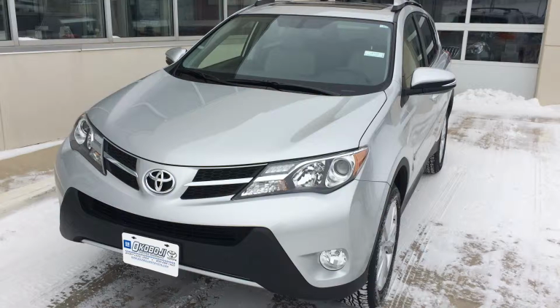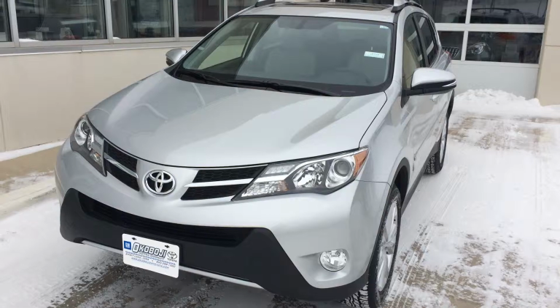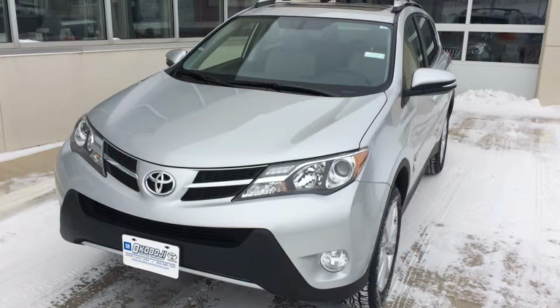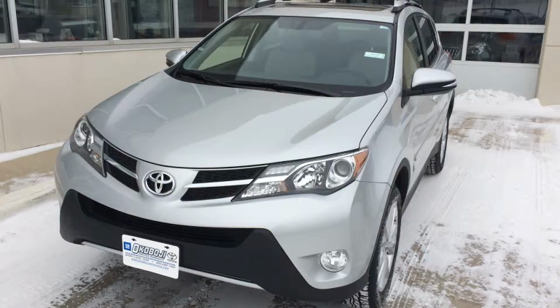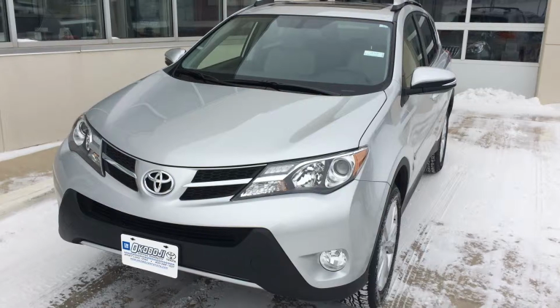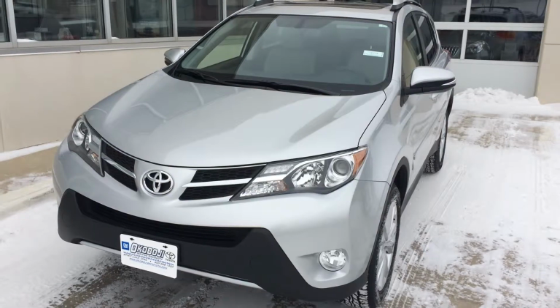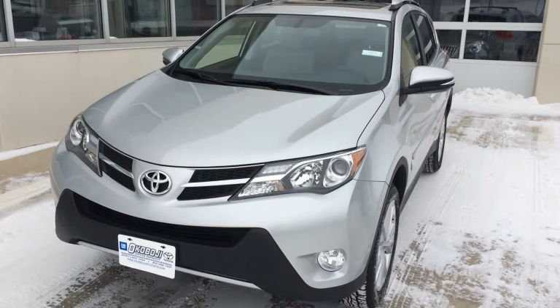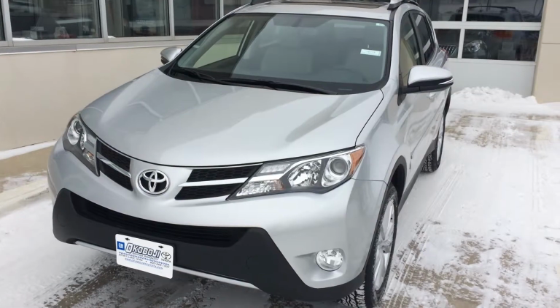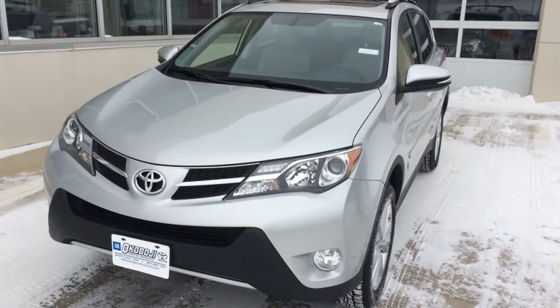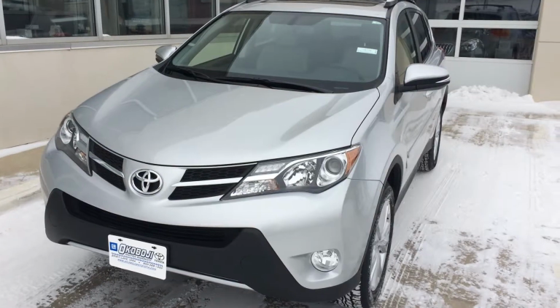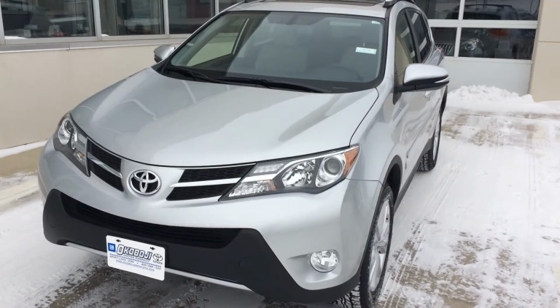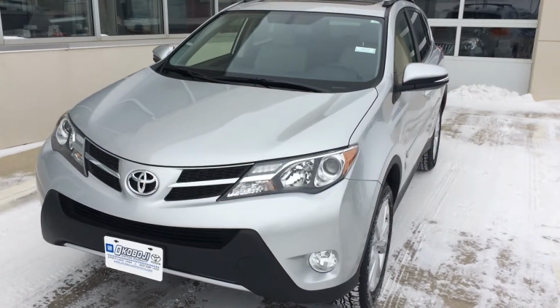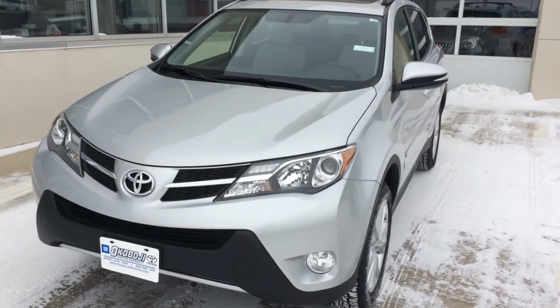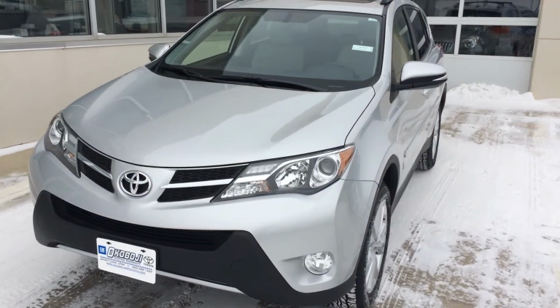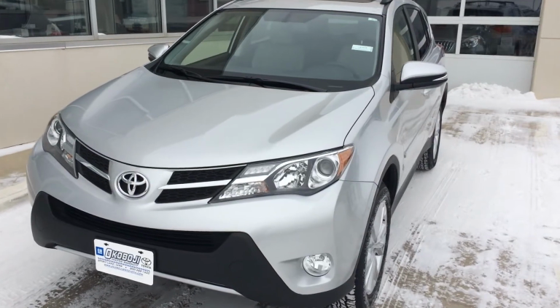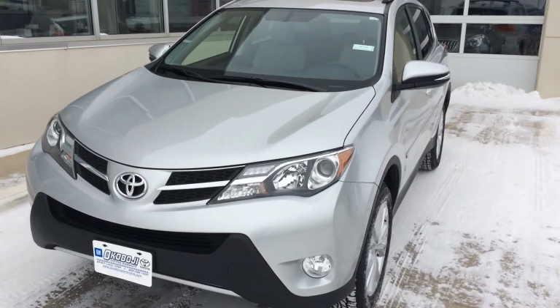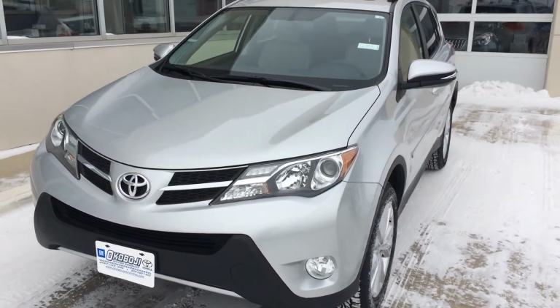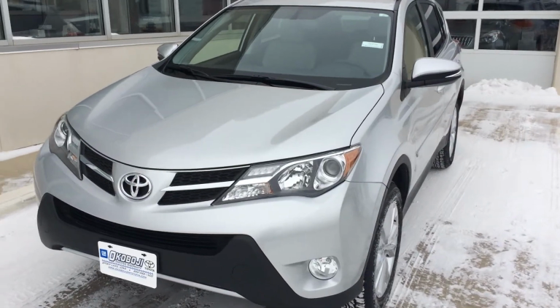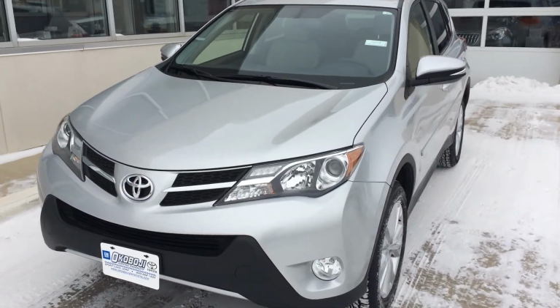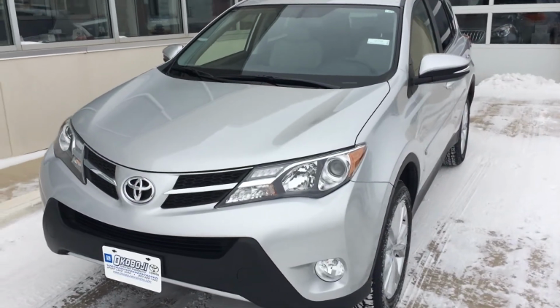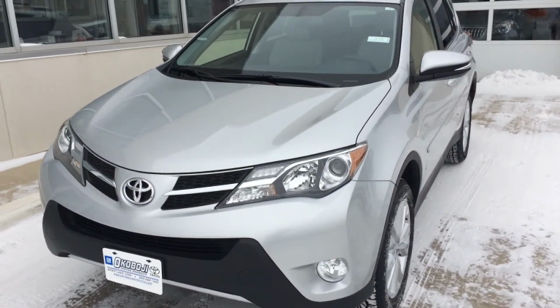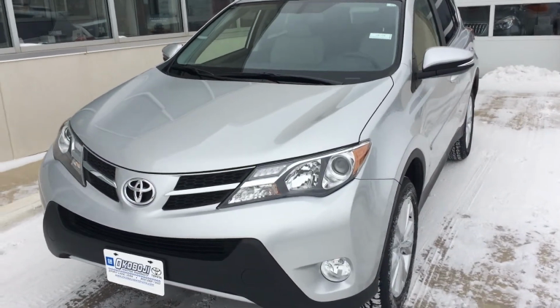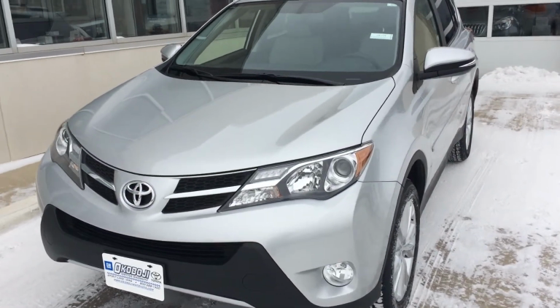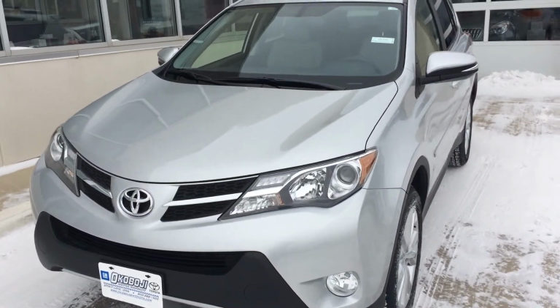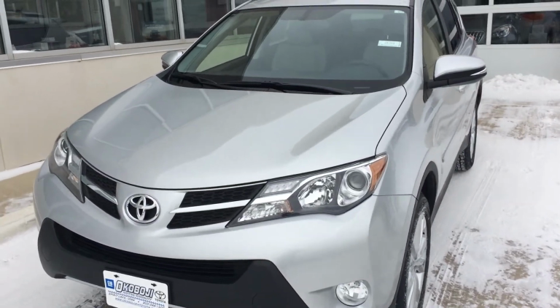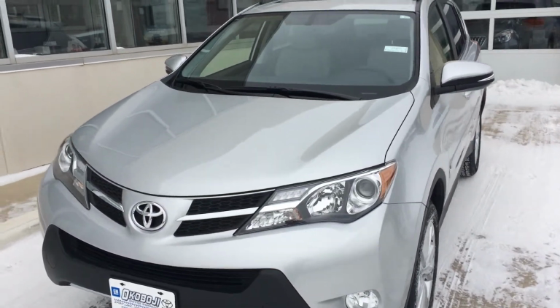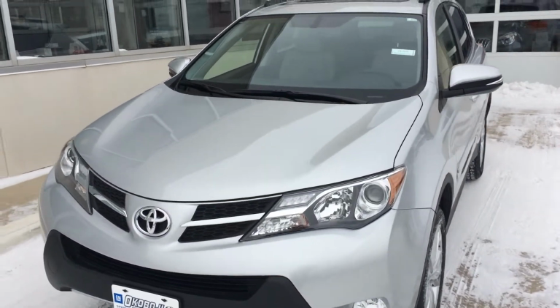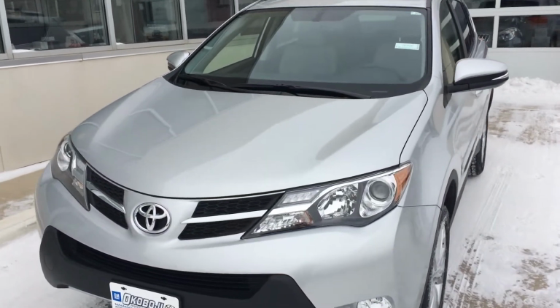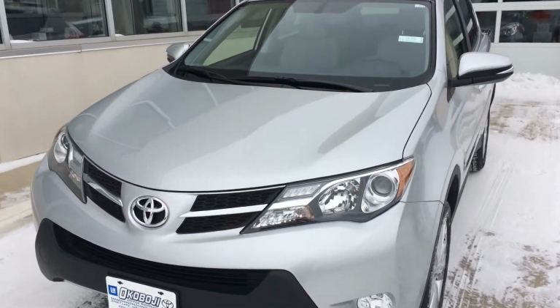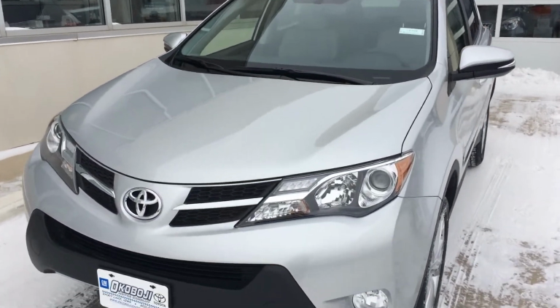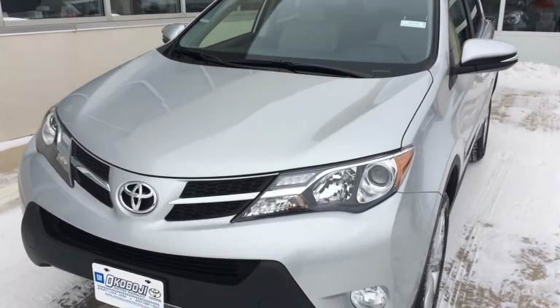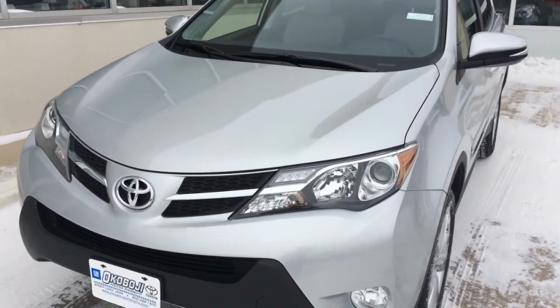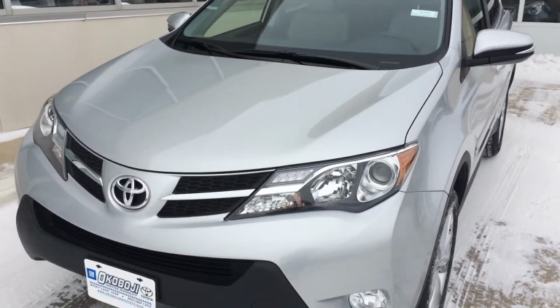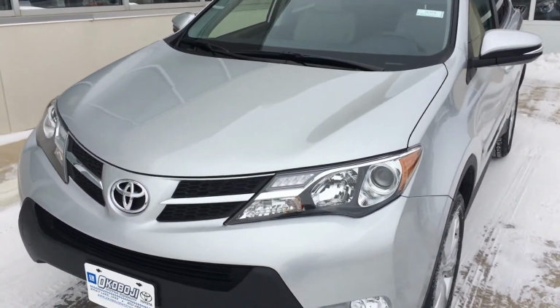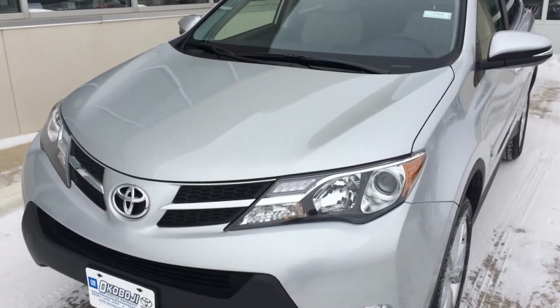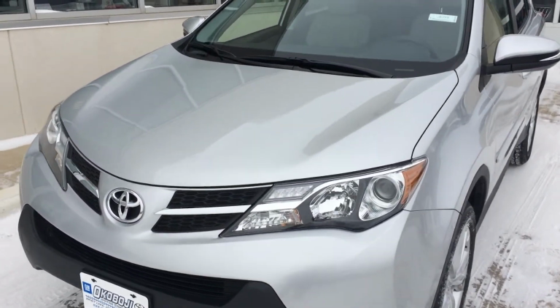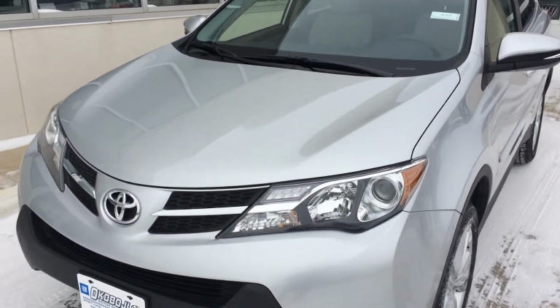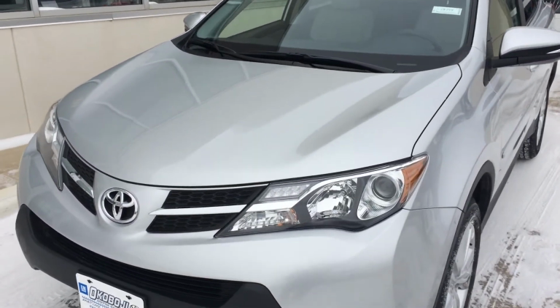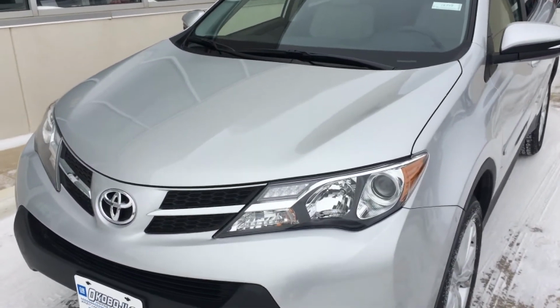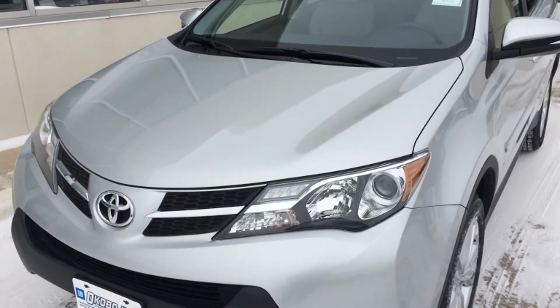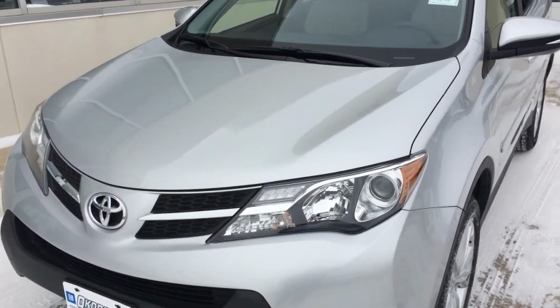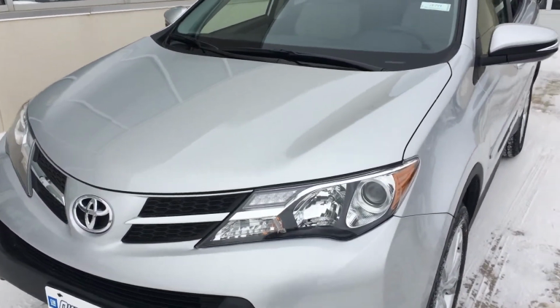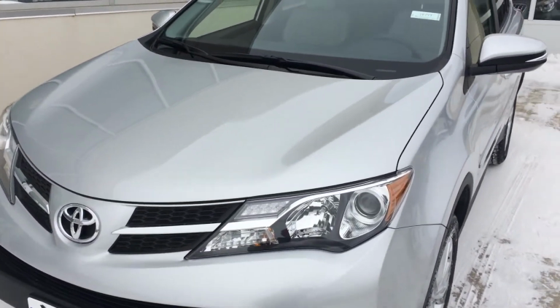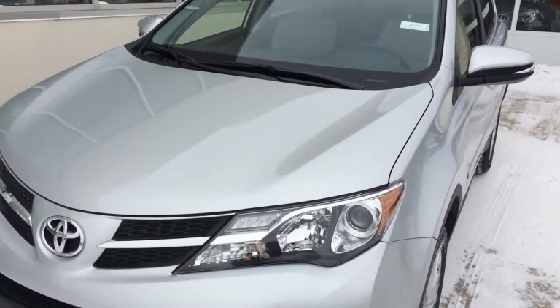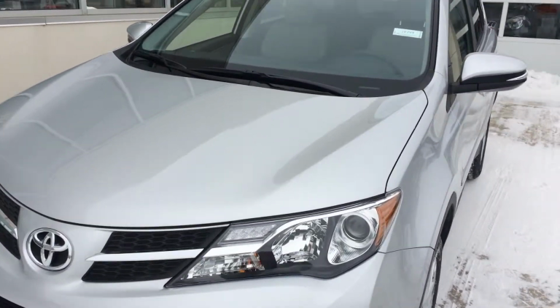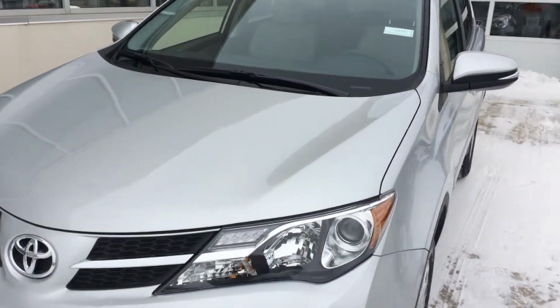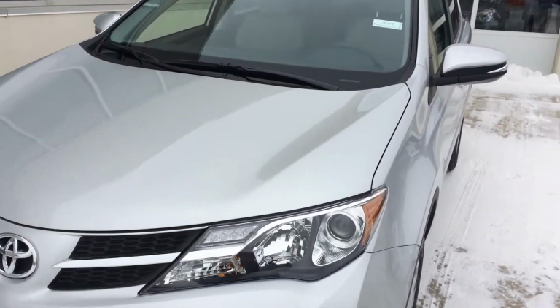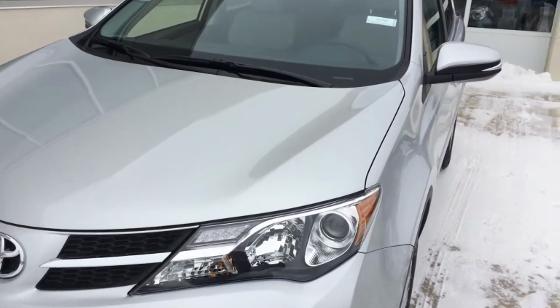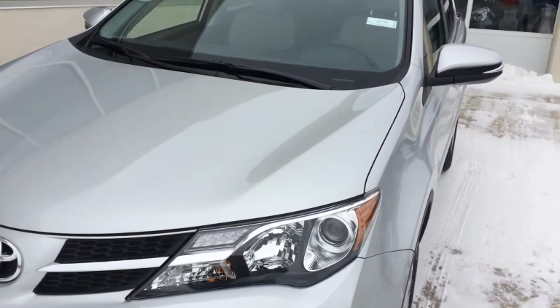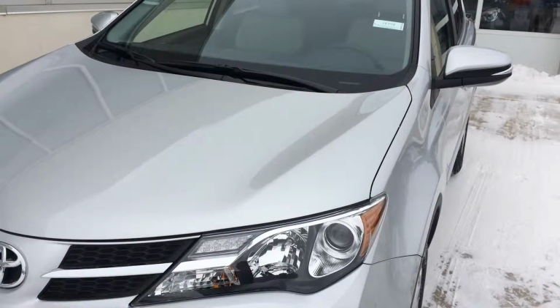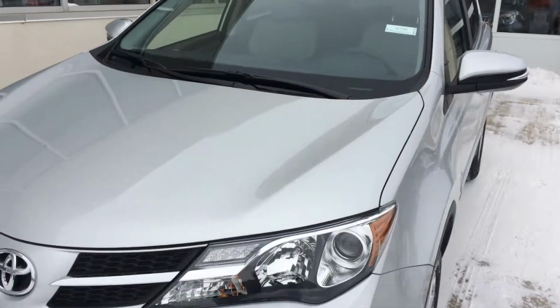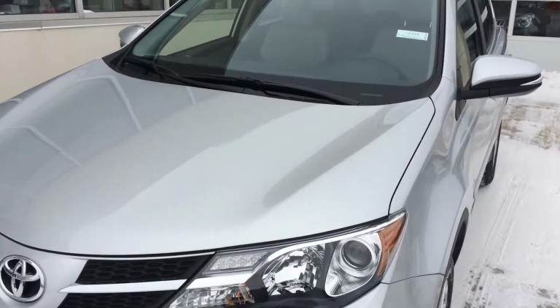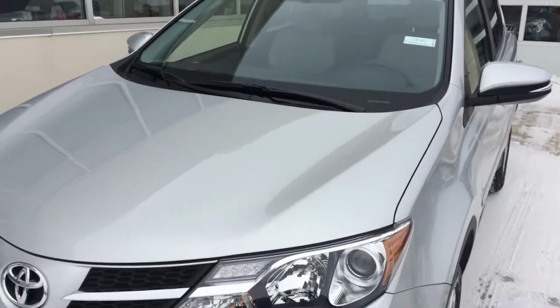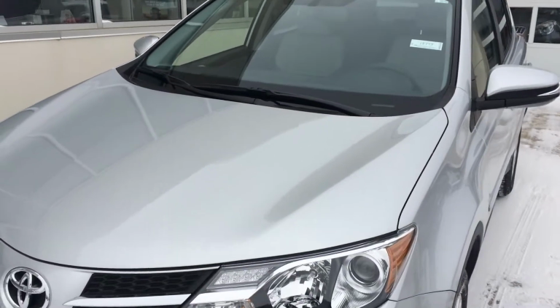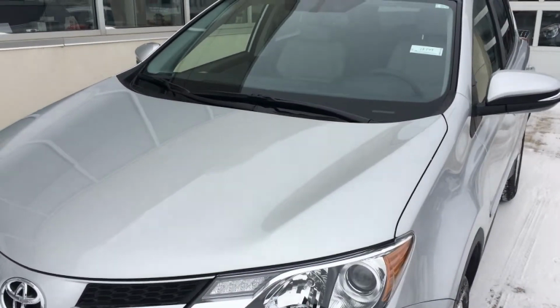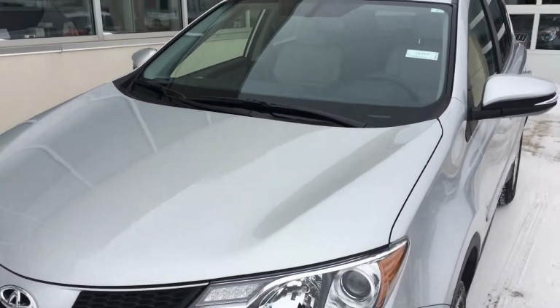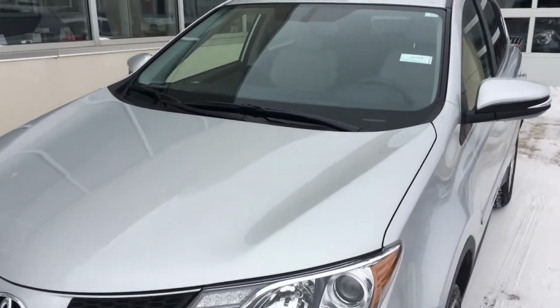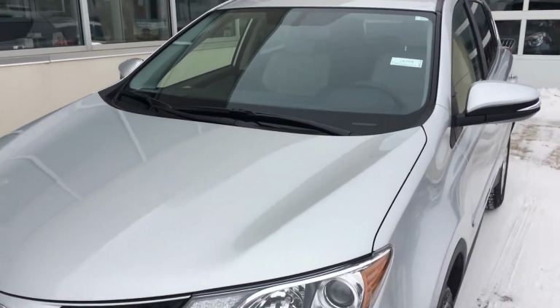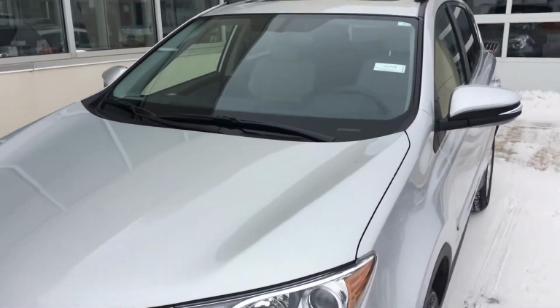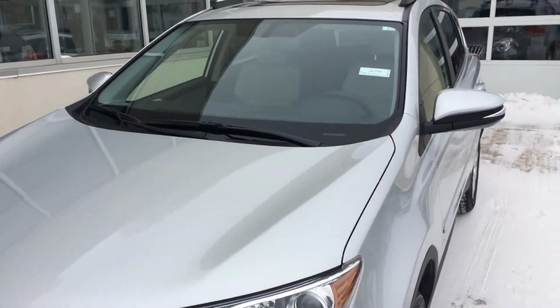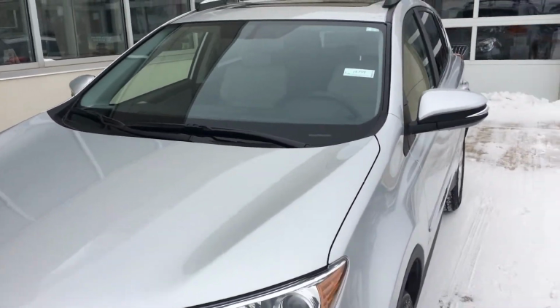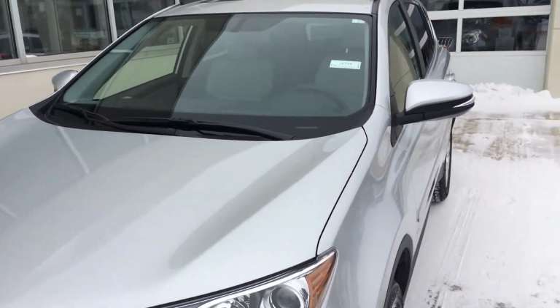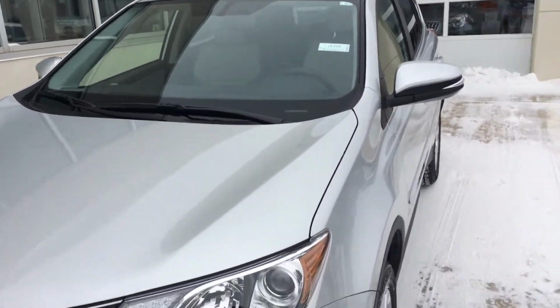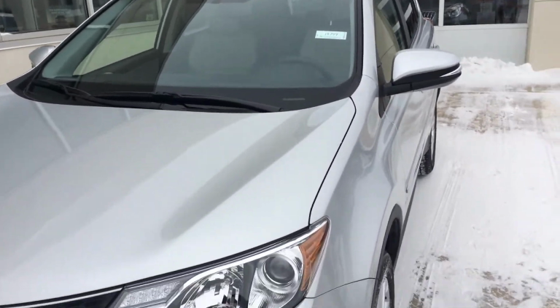Hi, this is Brian with Okoboji GM Toyota in Spirit Lake, Iowa. Here we have a 2015 Toyota RAV4 Limited.